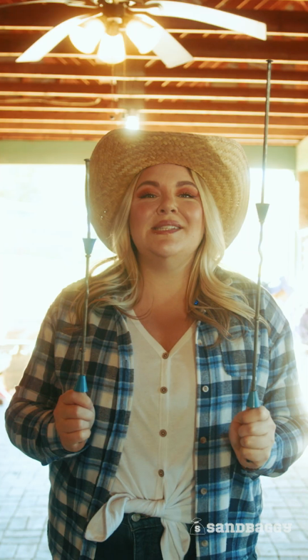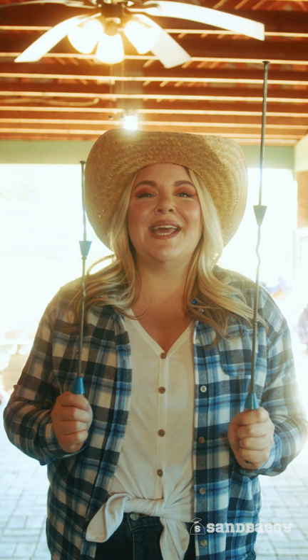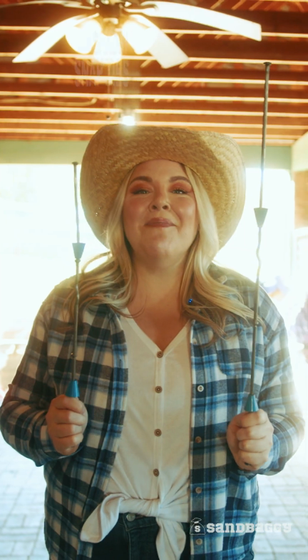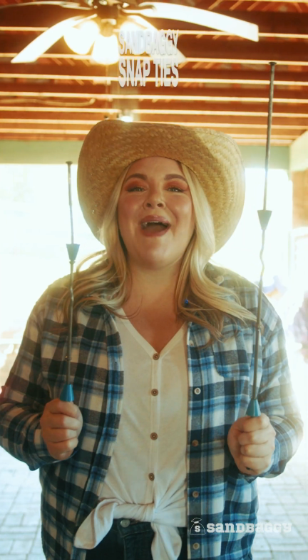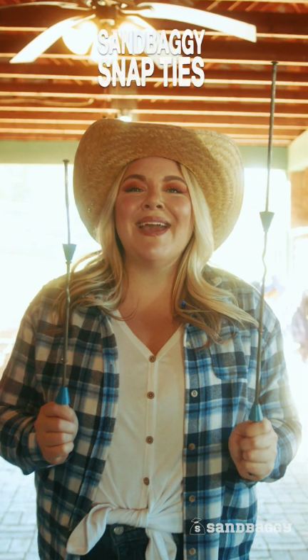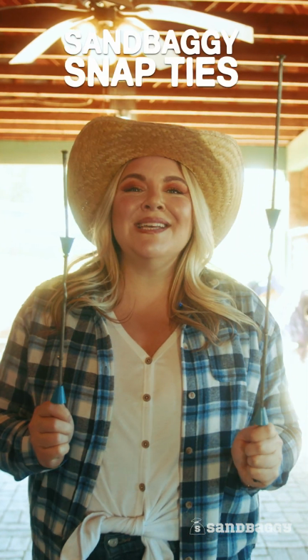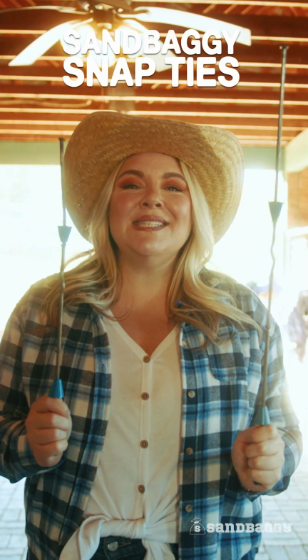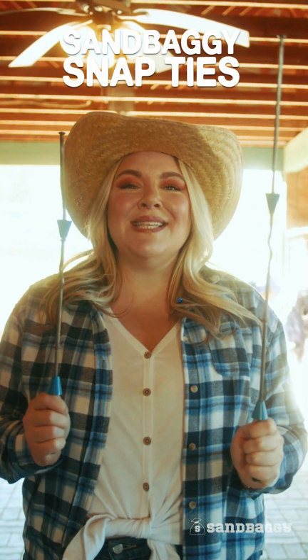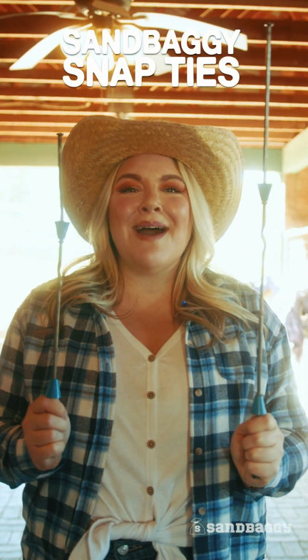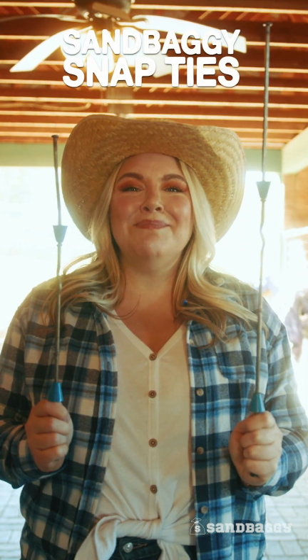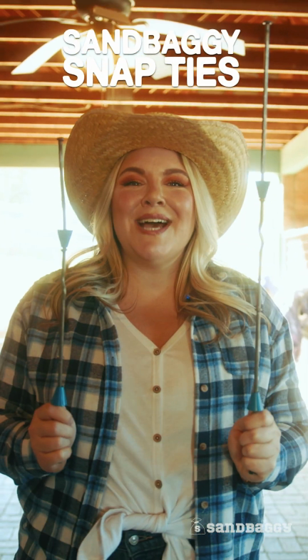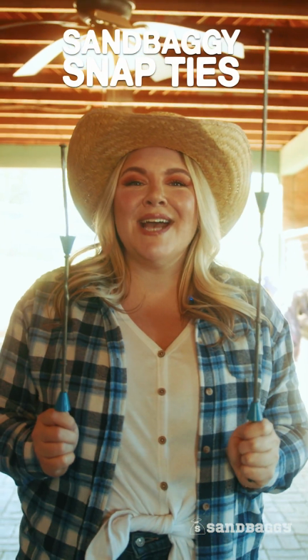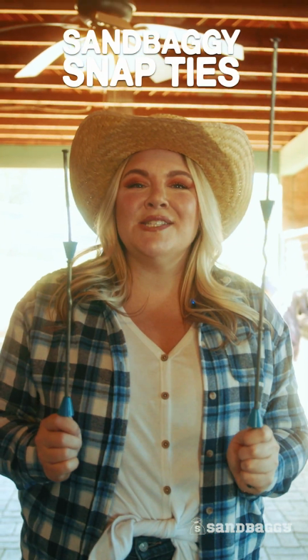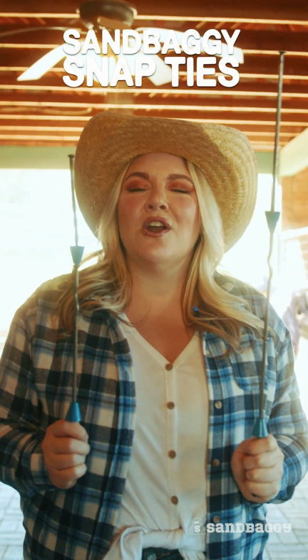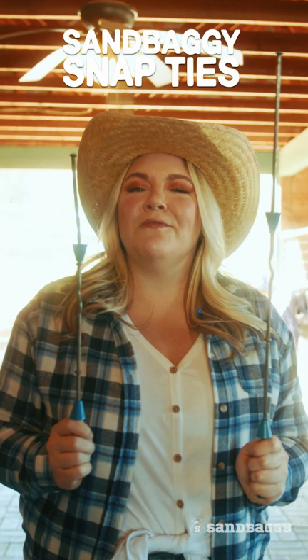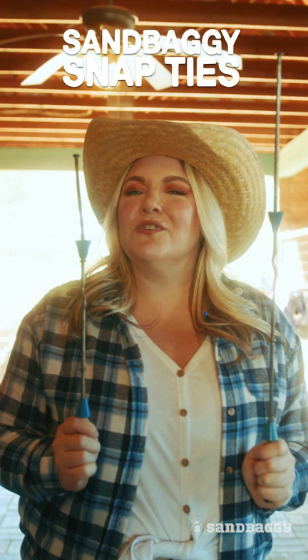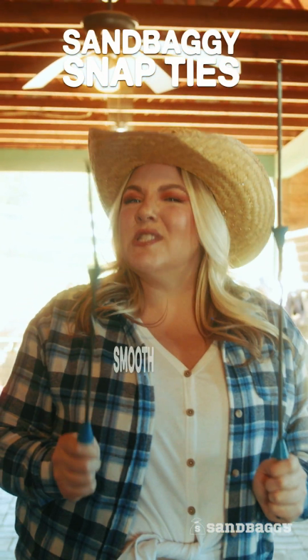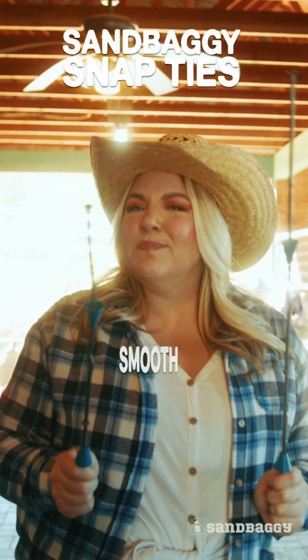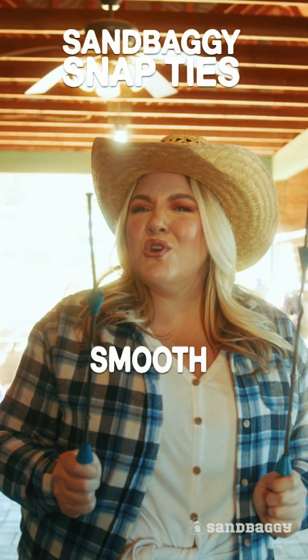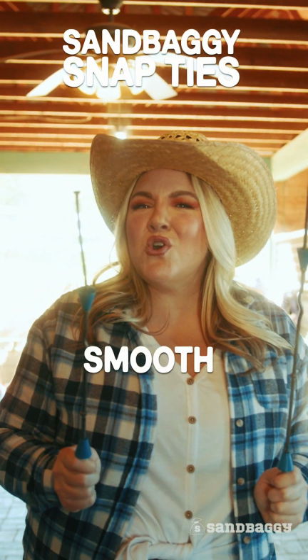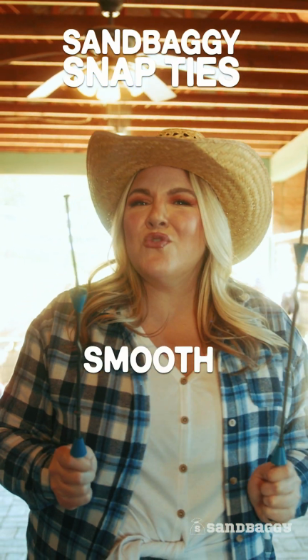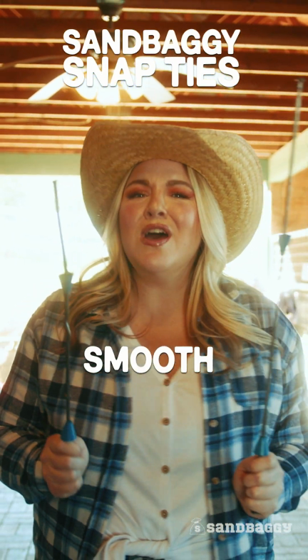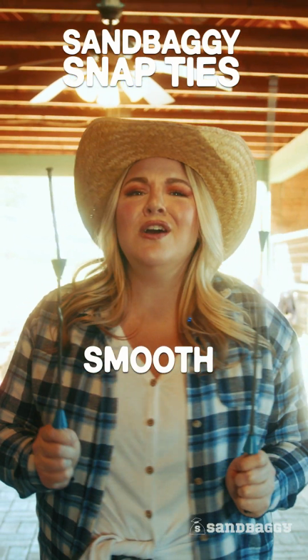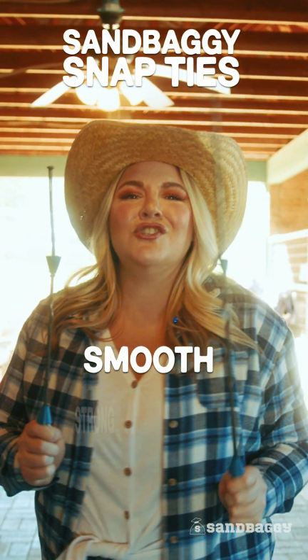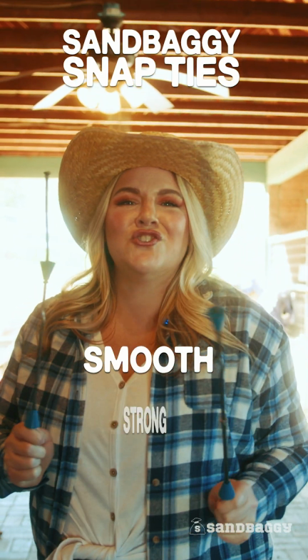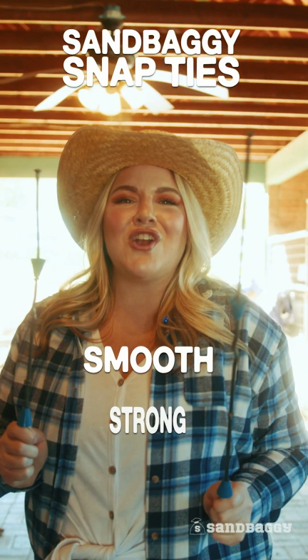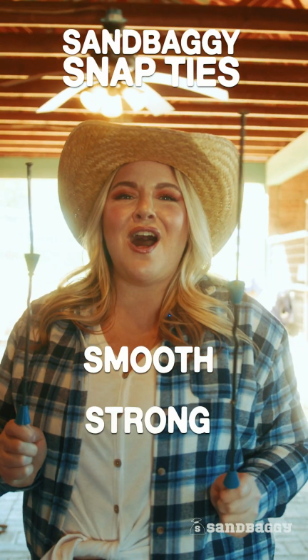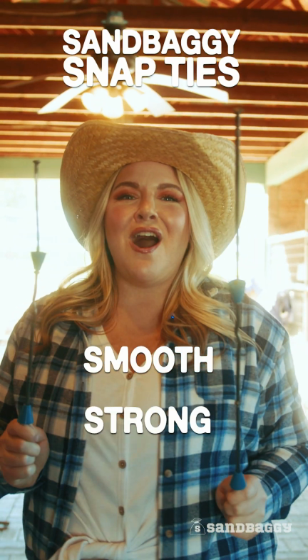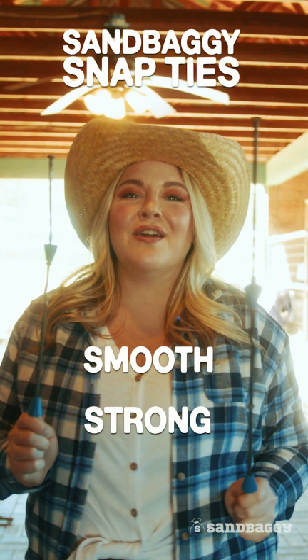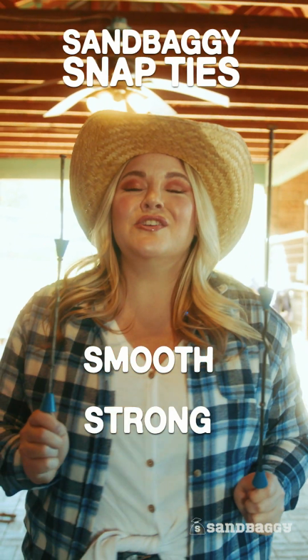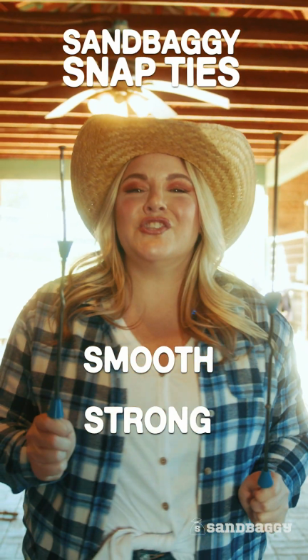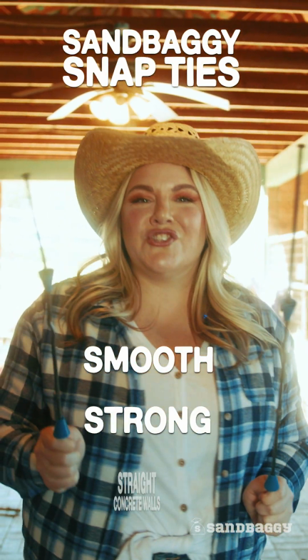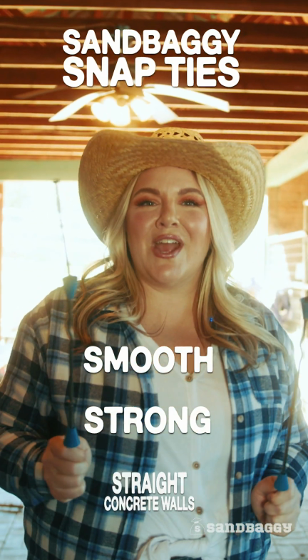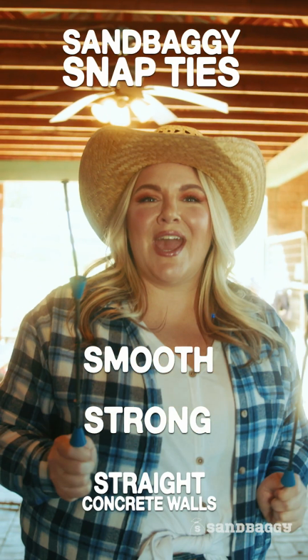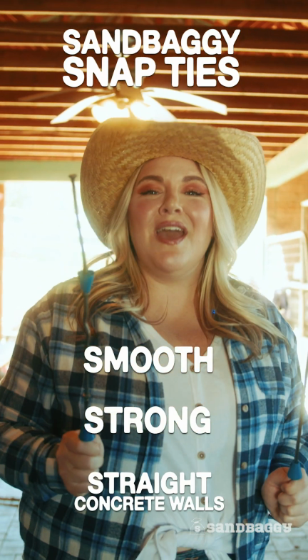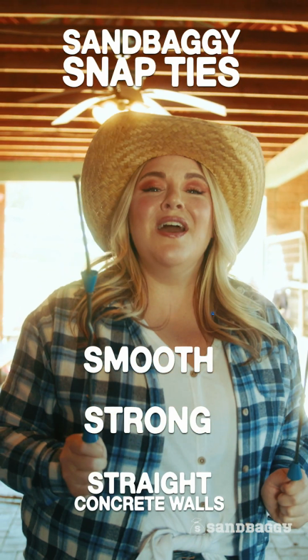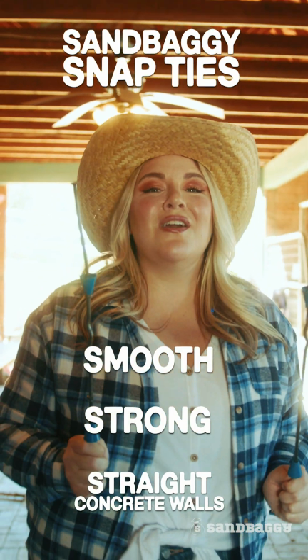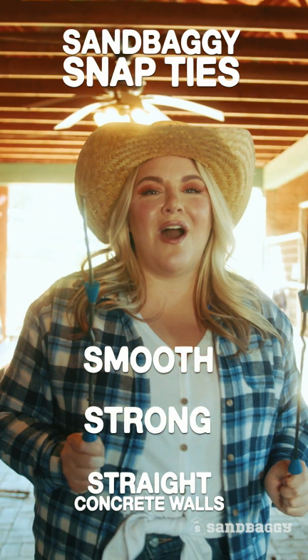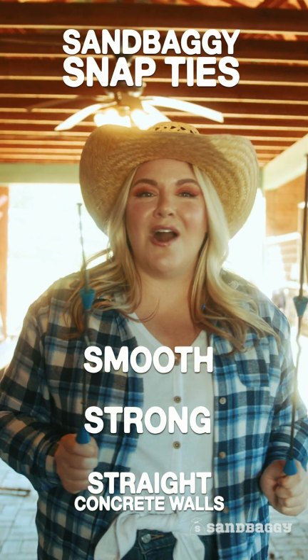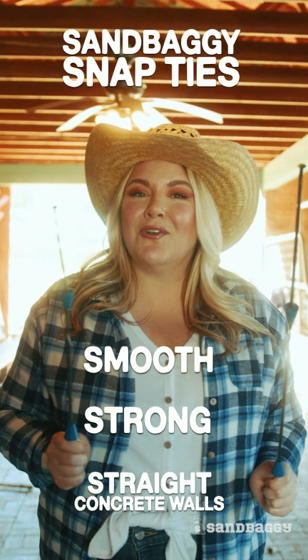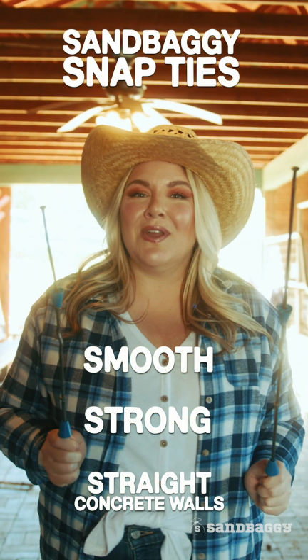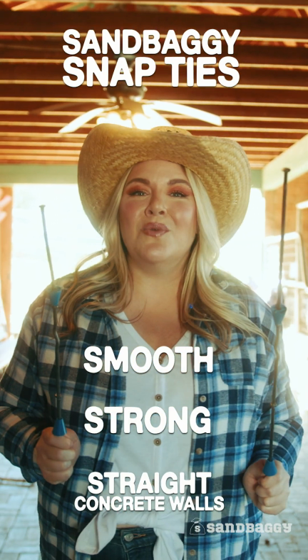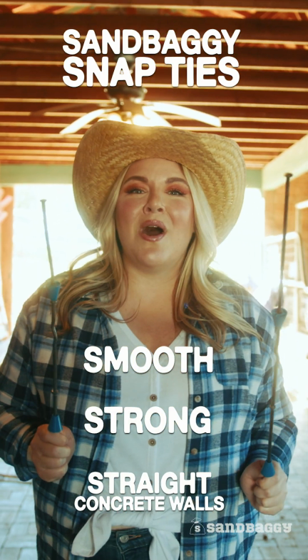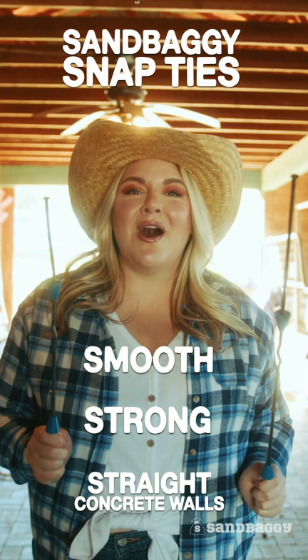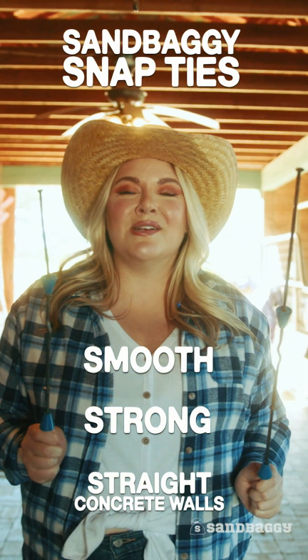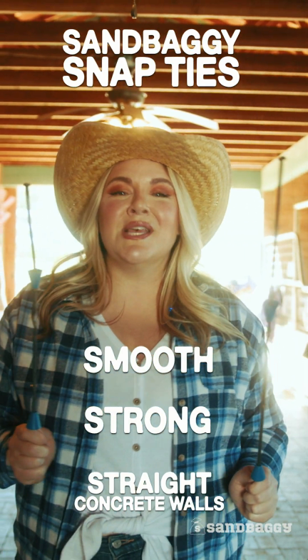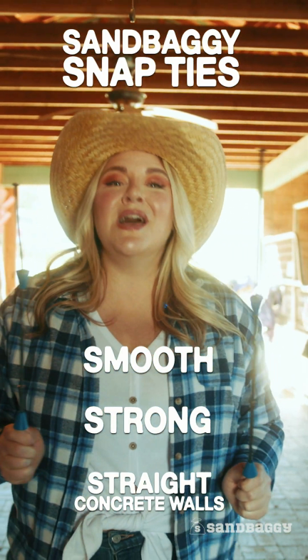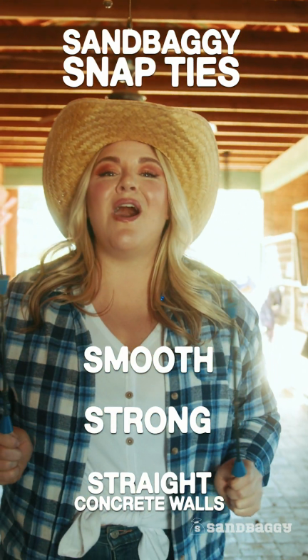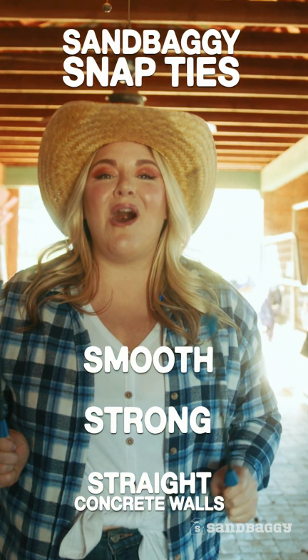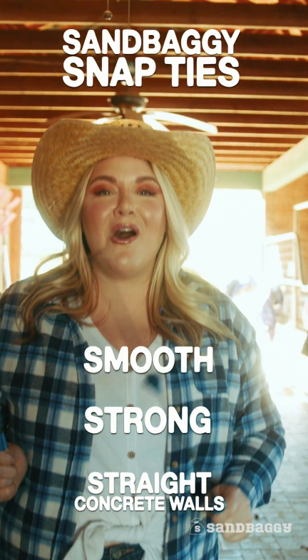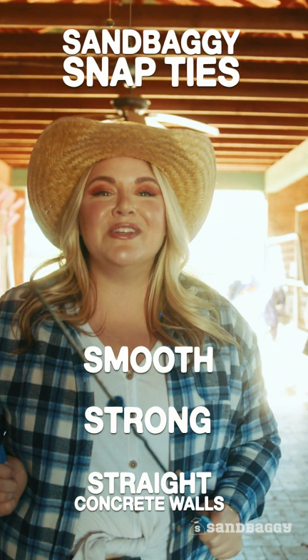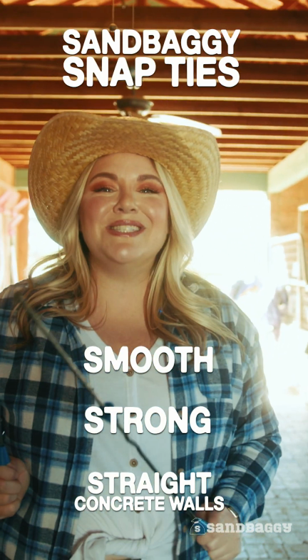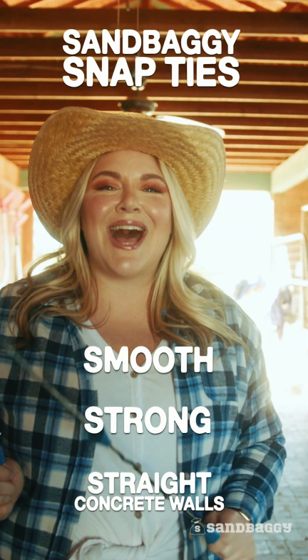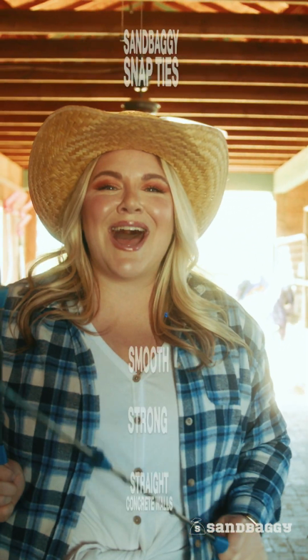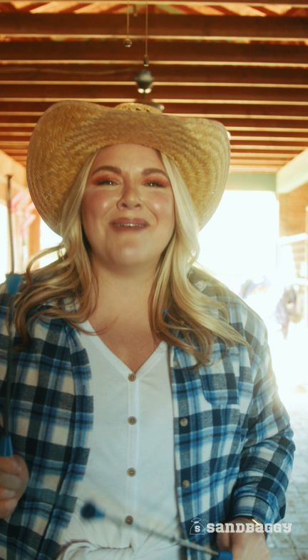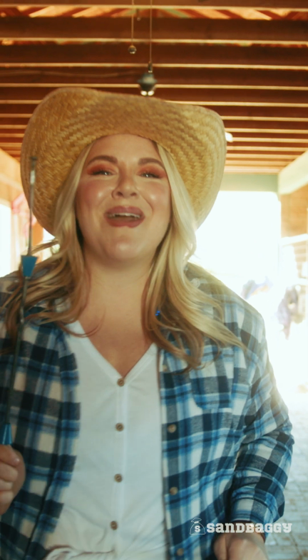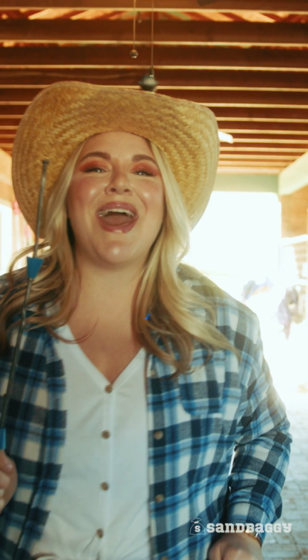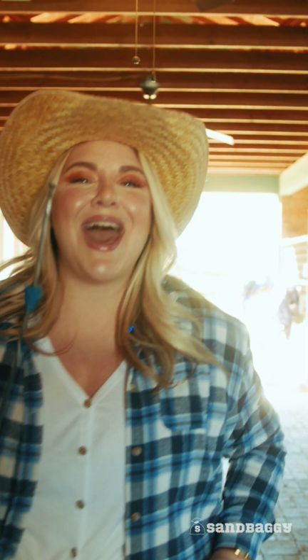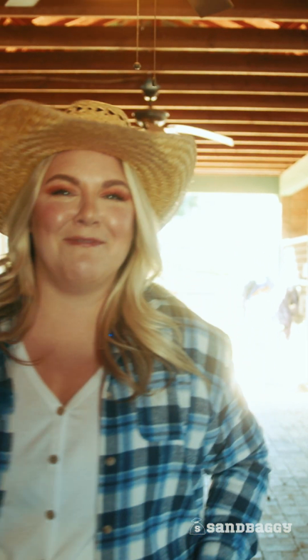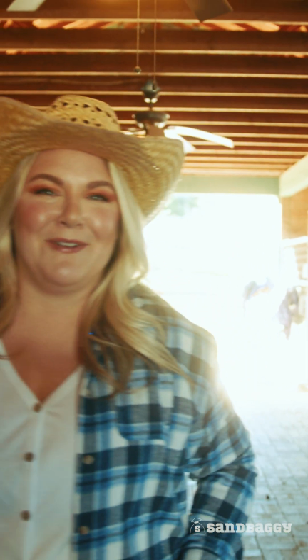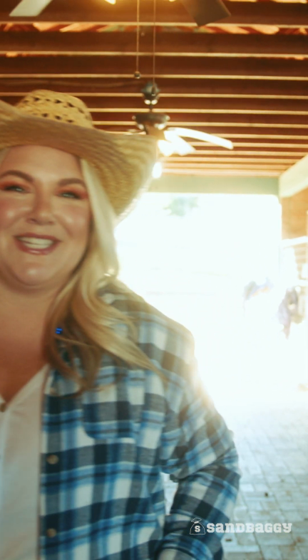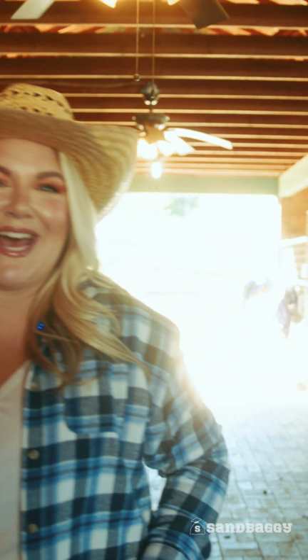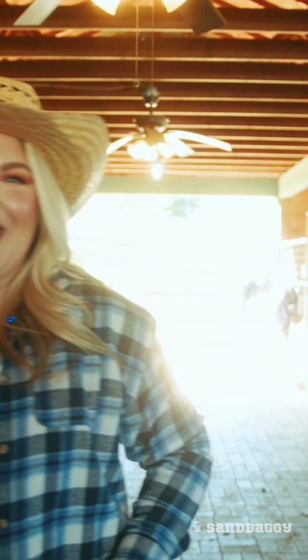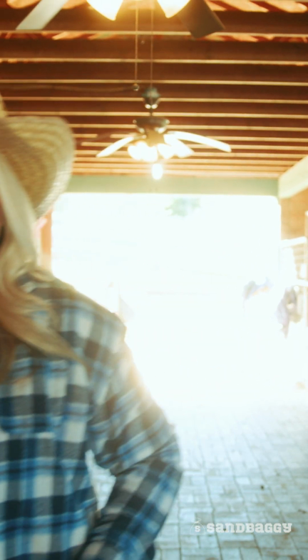Sandbaggy snap ties are for smooth, strong, straight concrete walls all the time, every time.